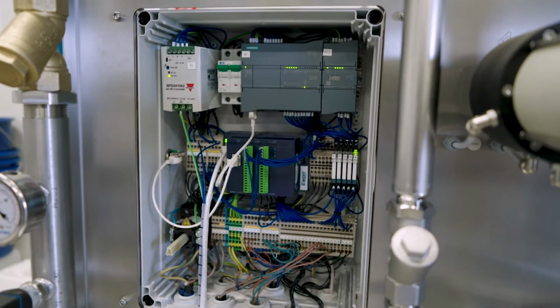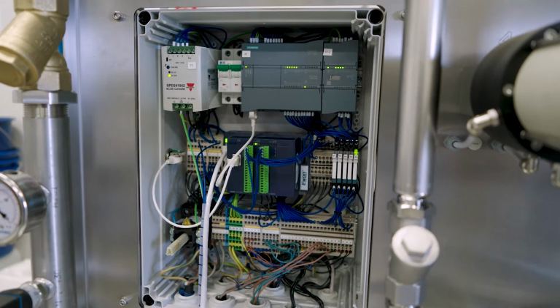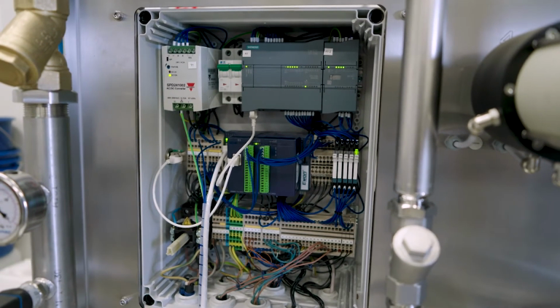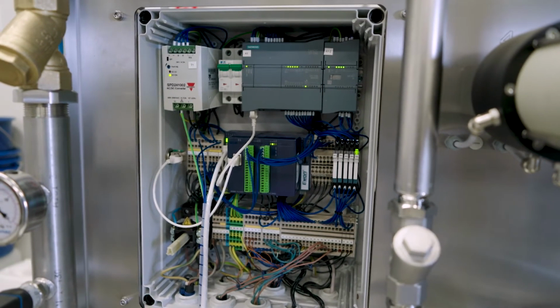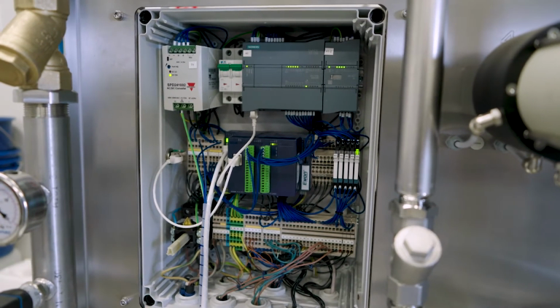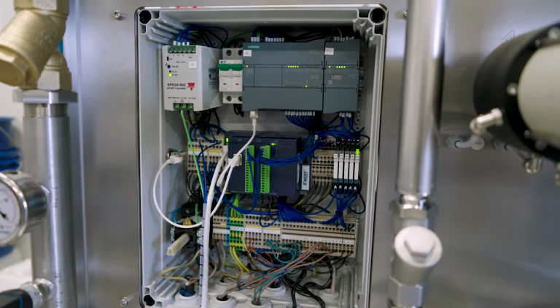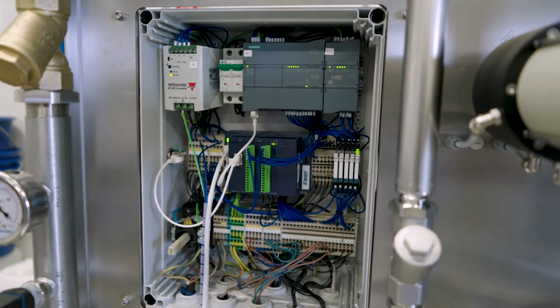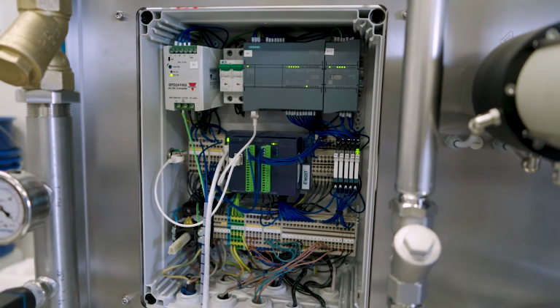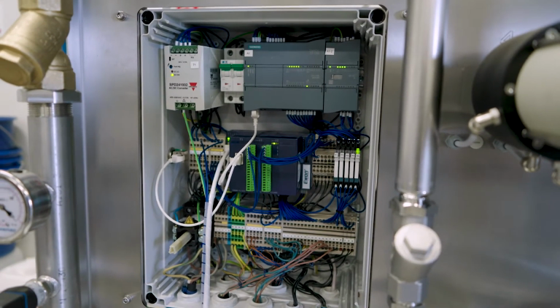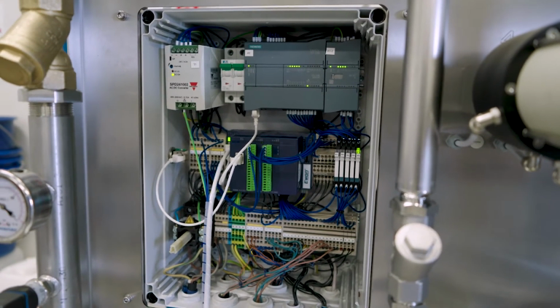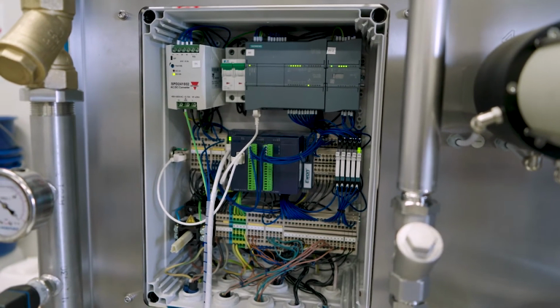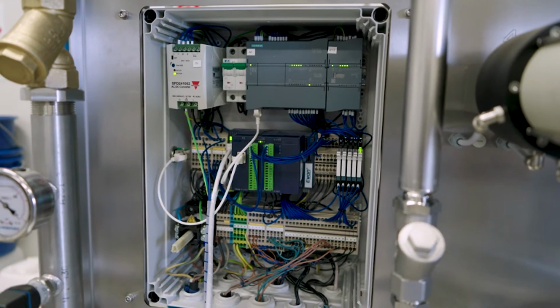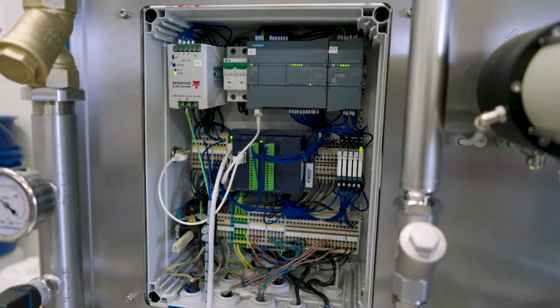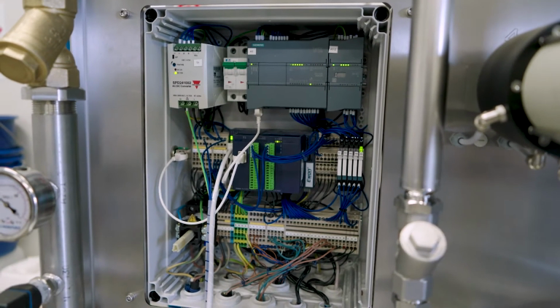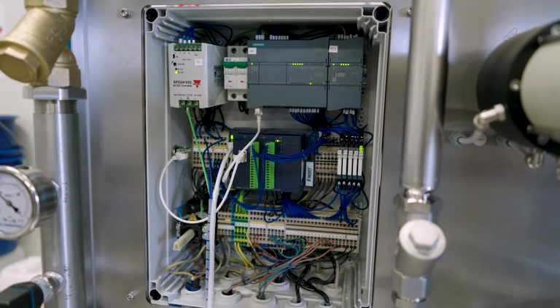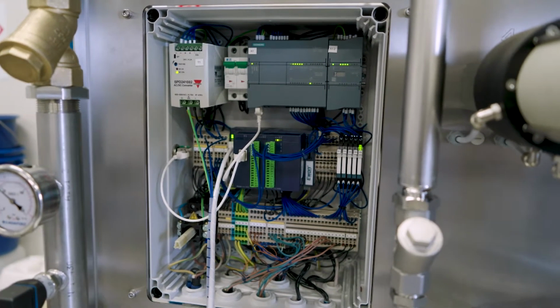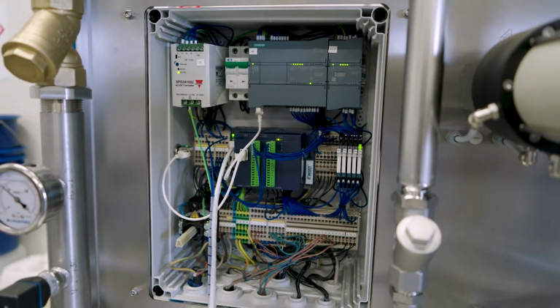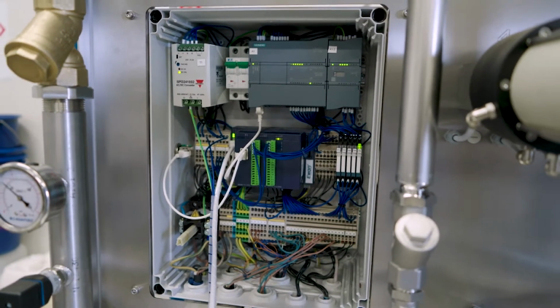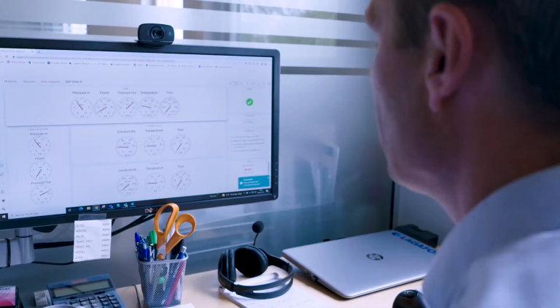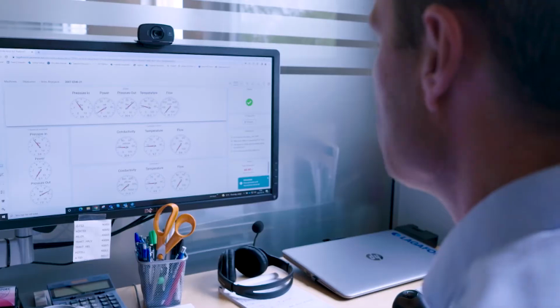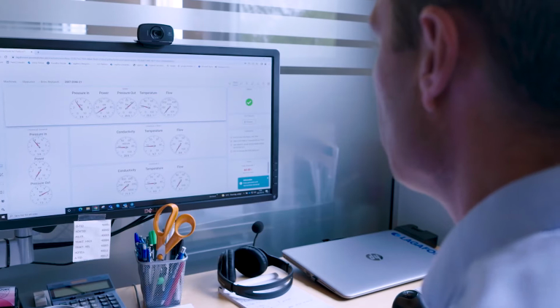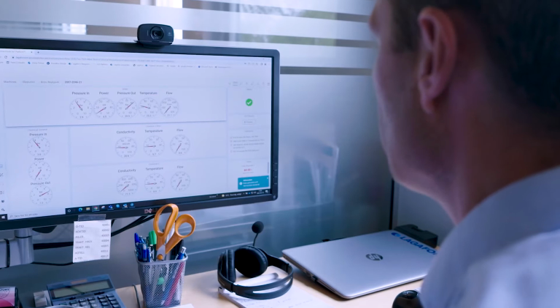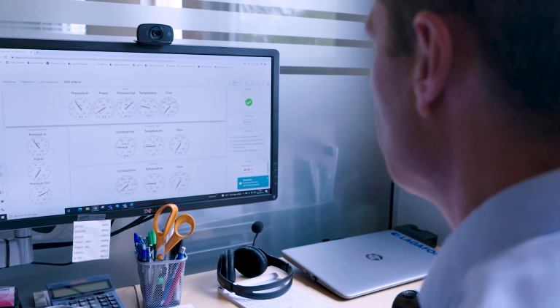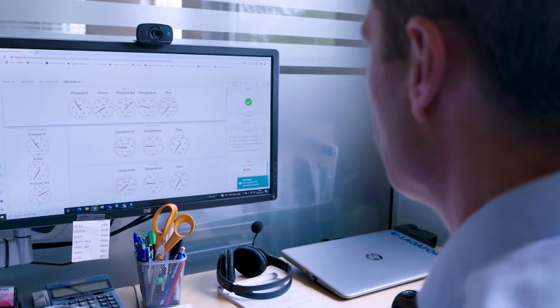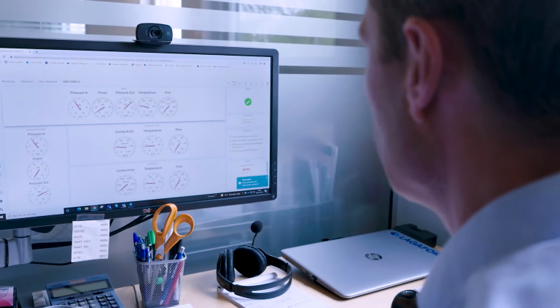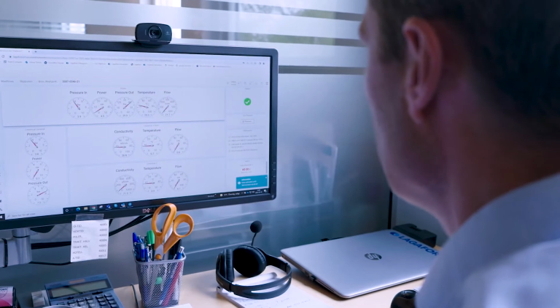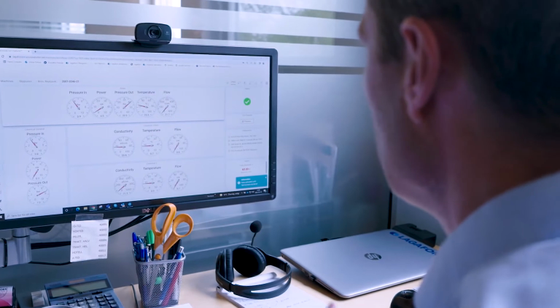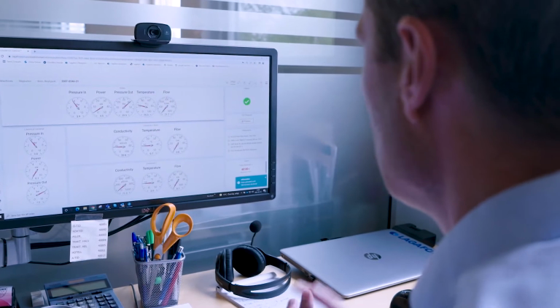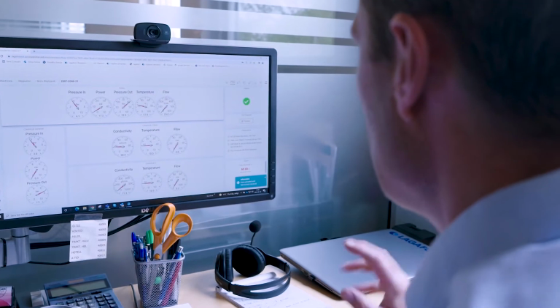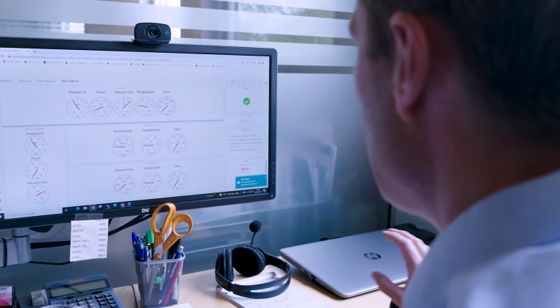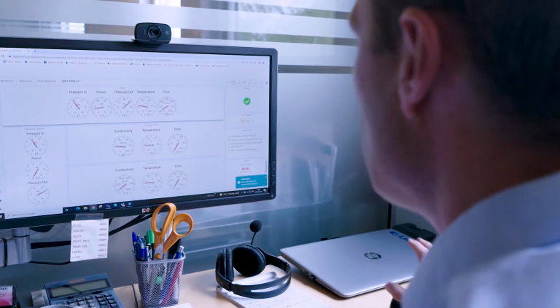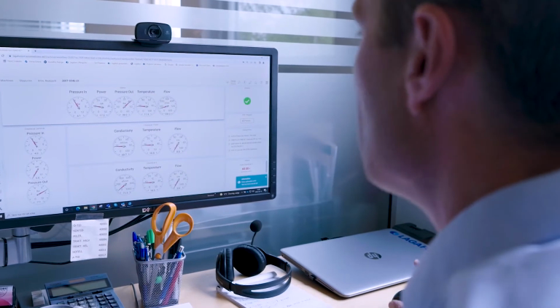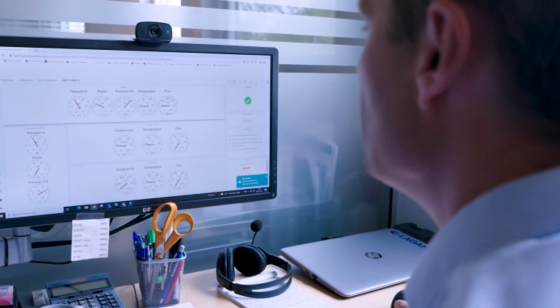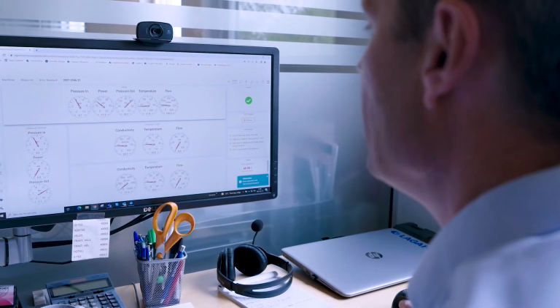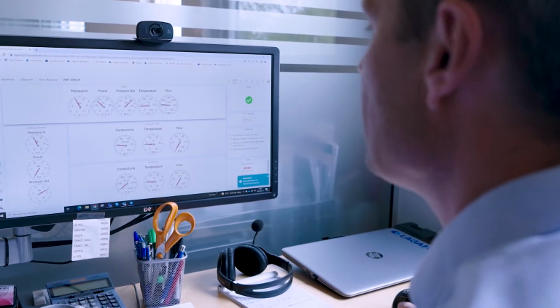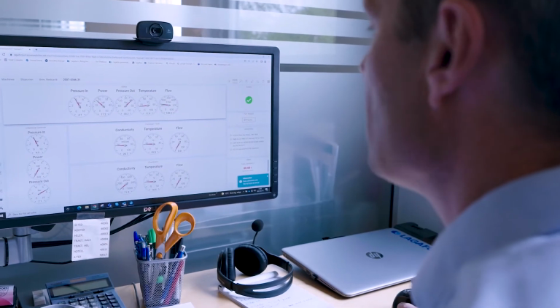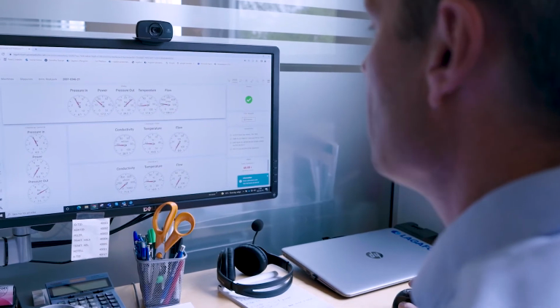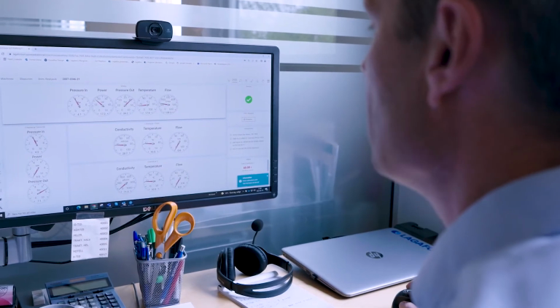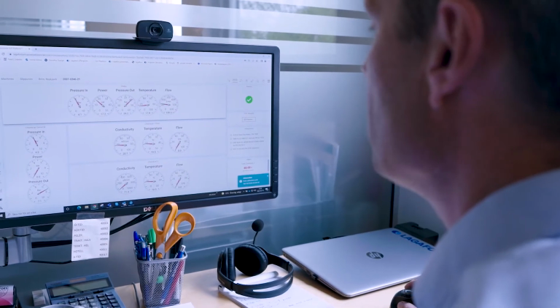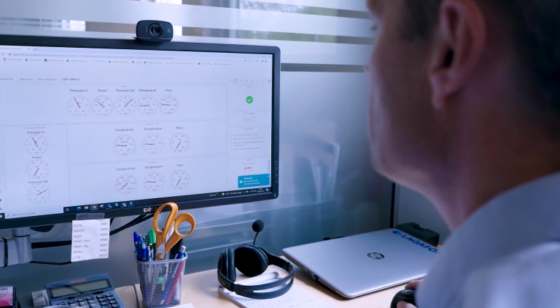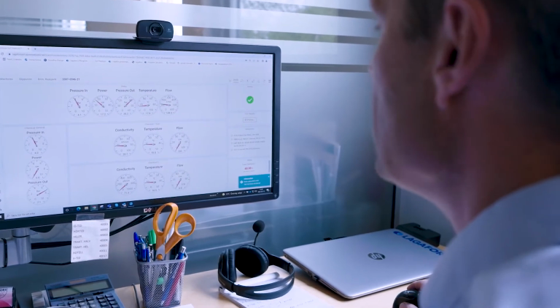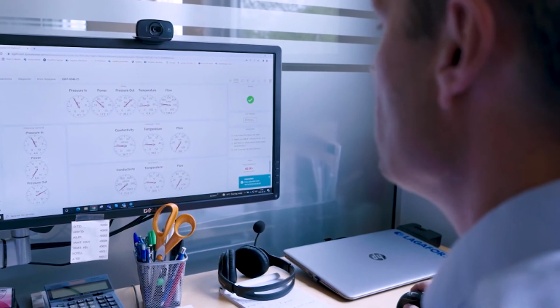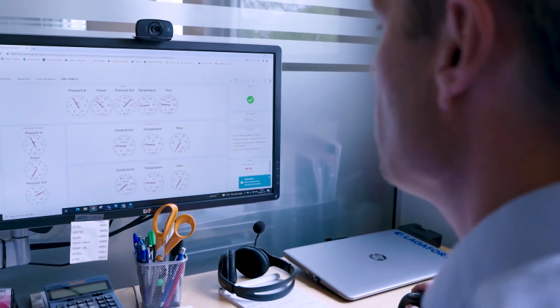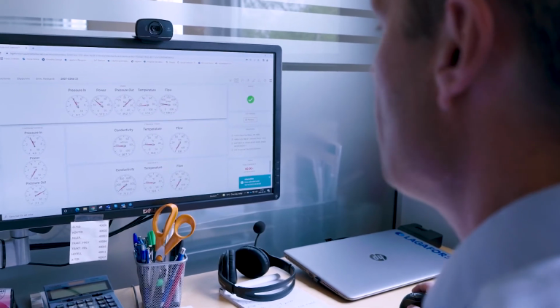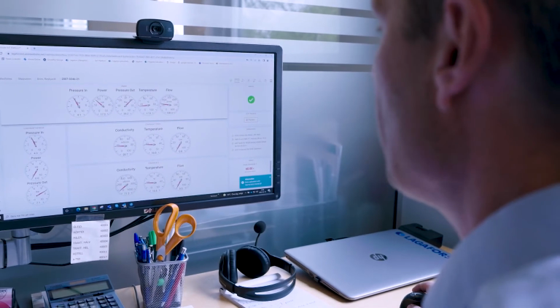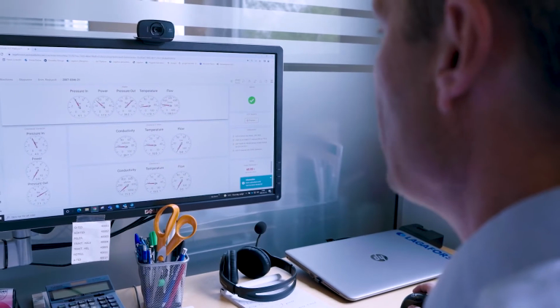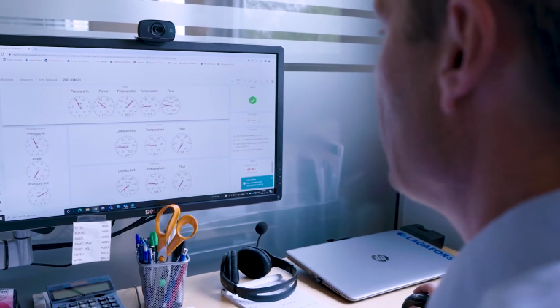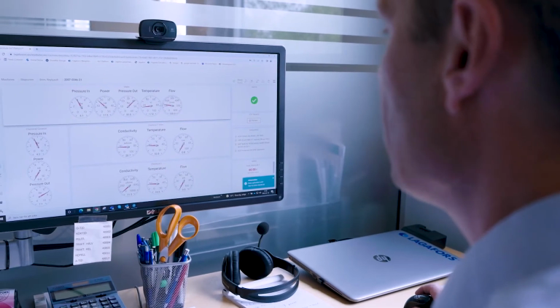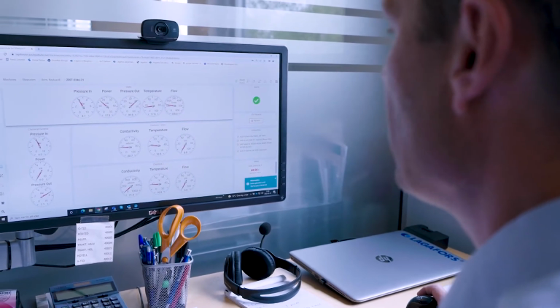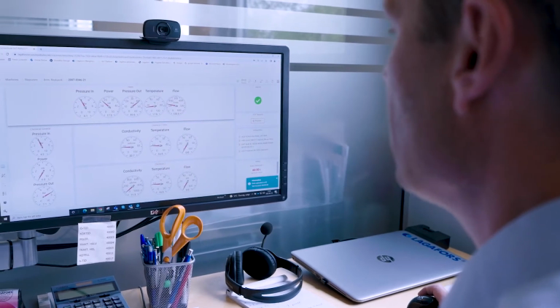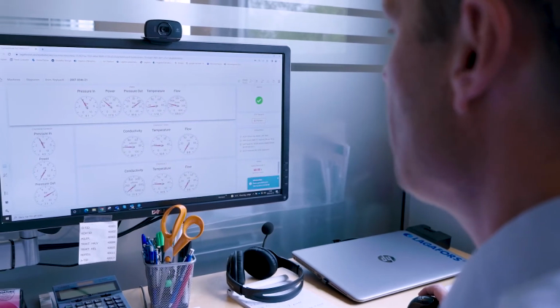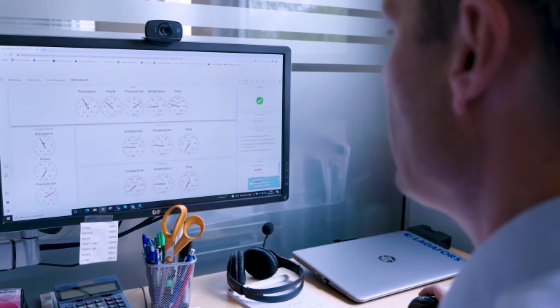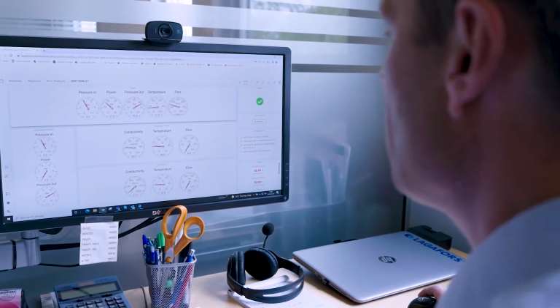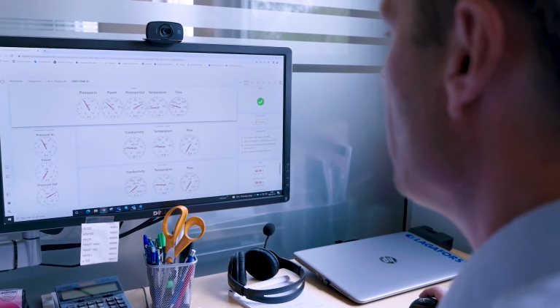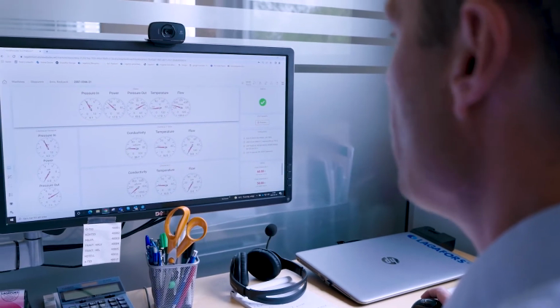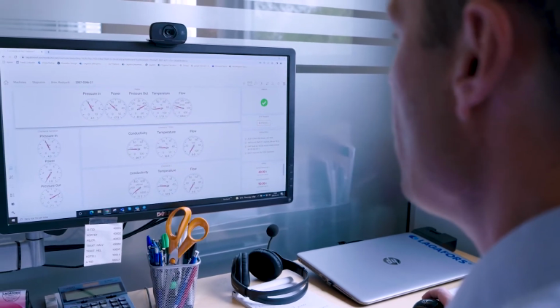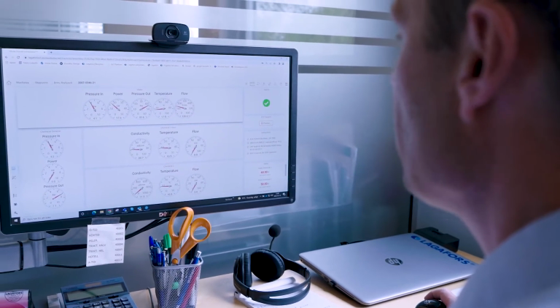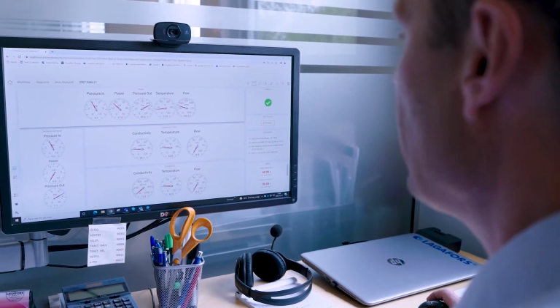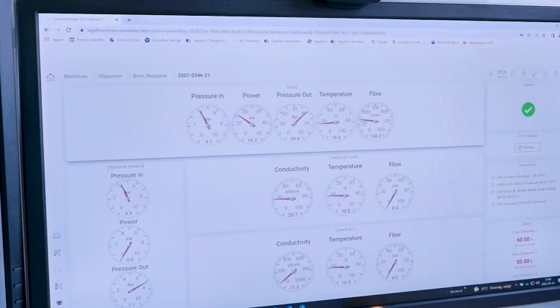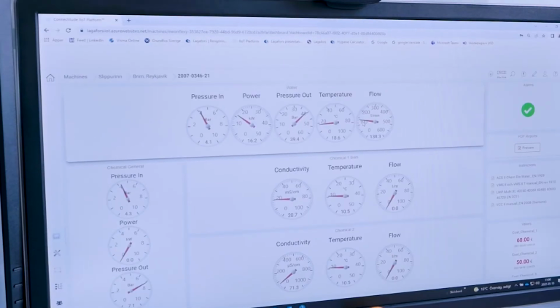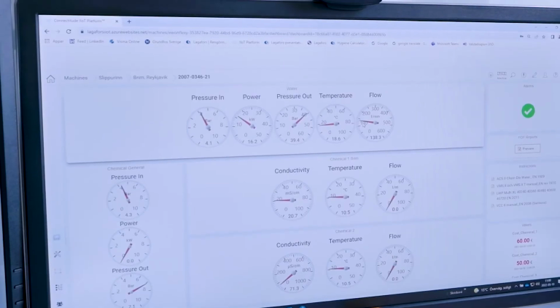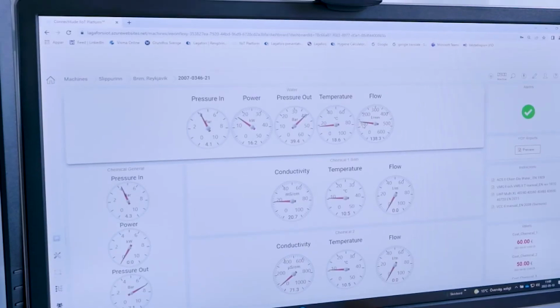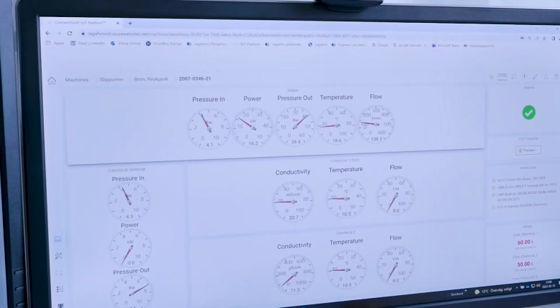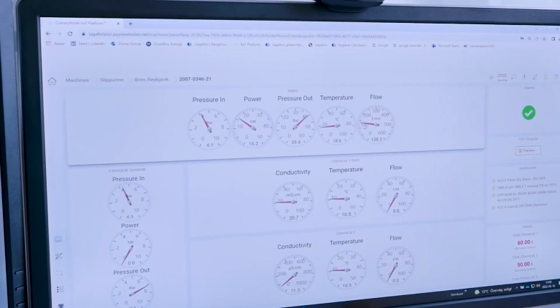All data is logged and available online for remote supervision, instant reports, and even remote maintenance.